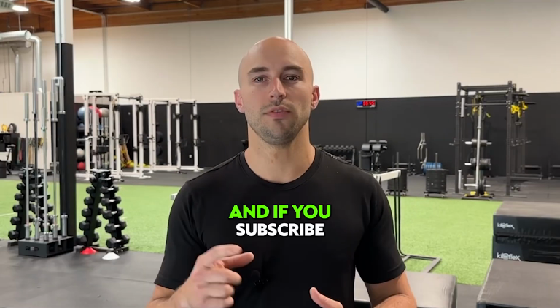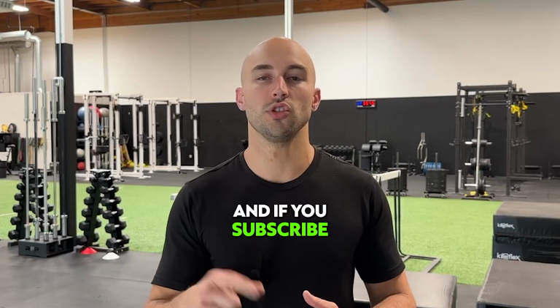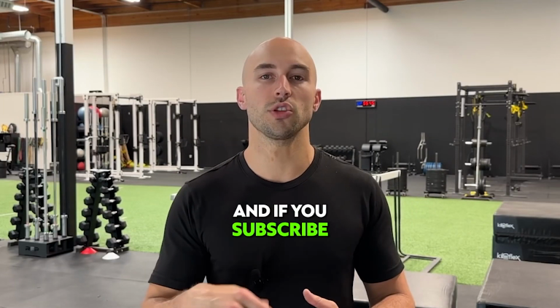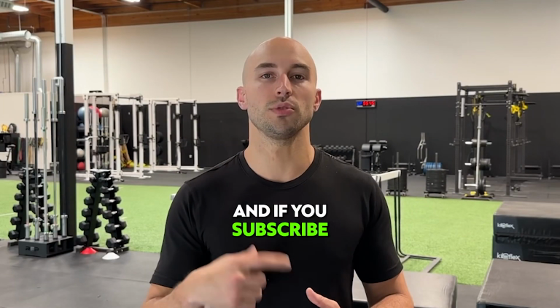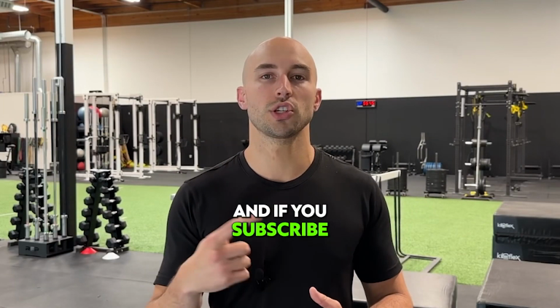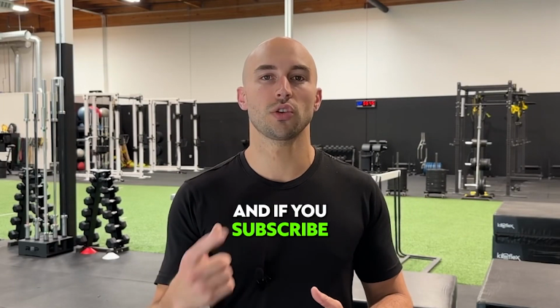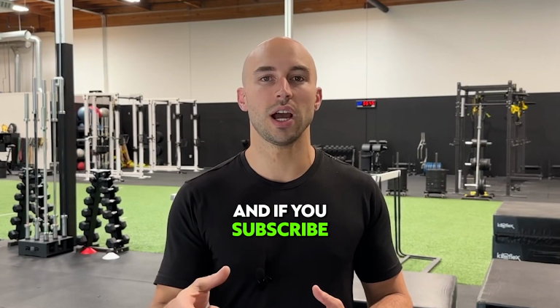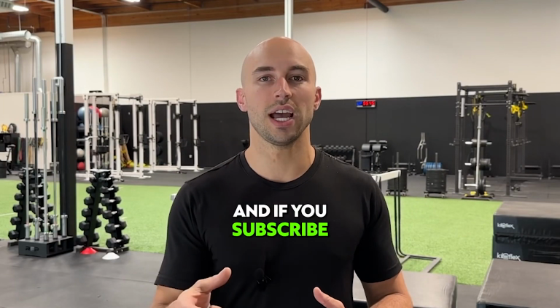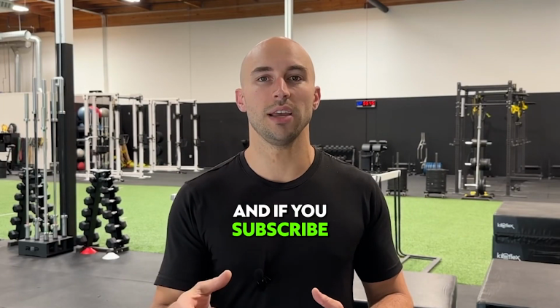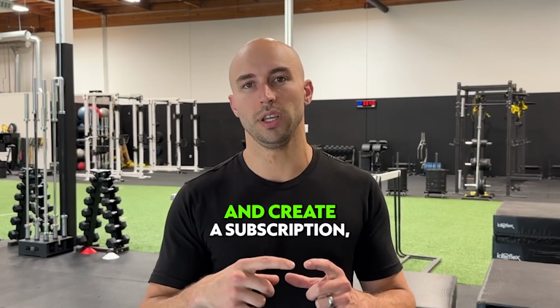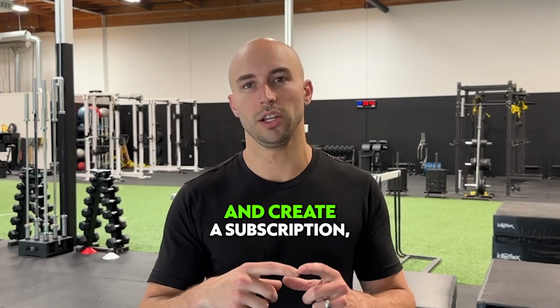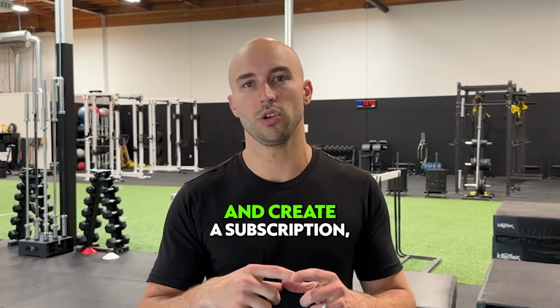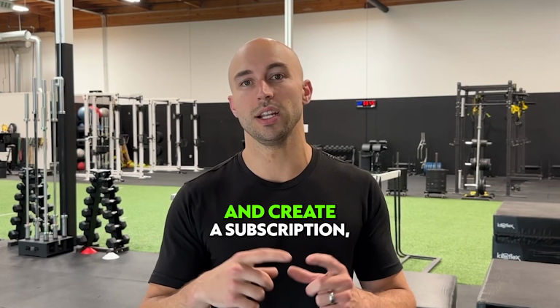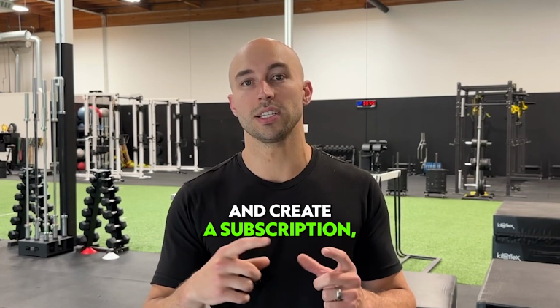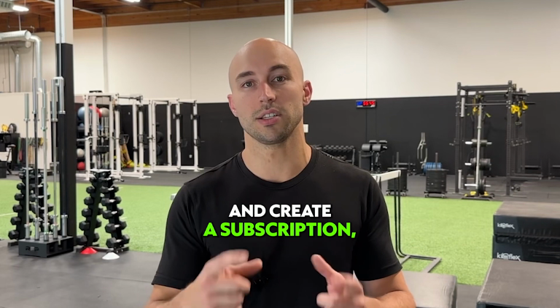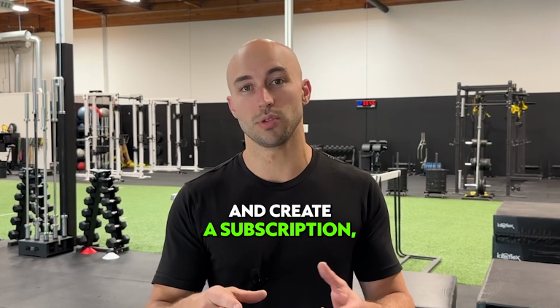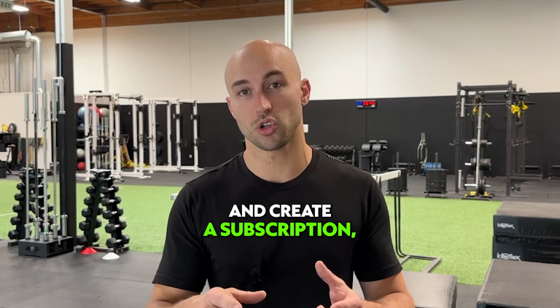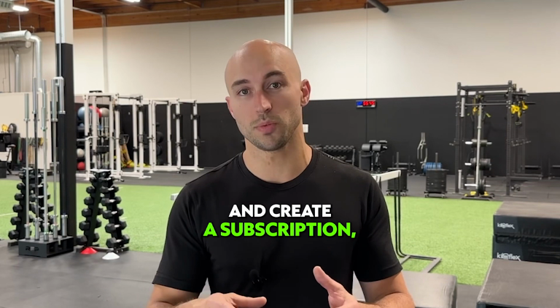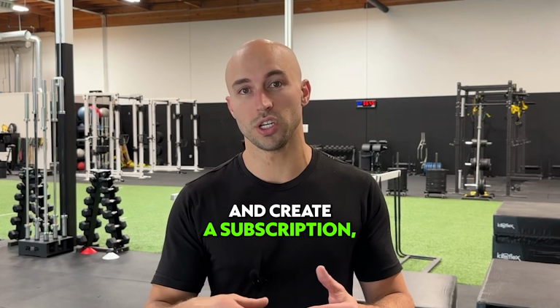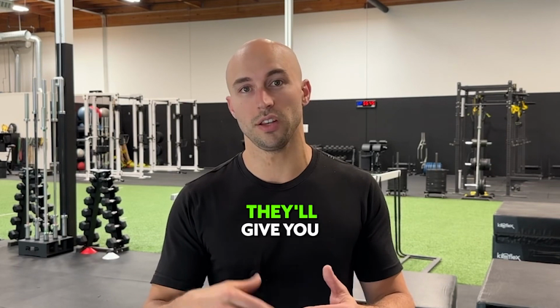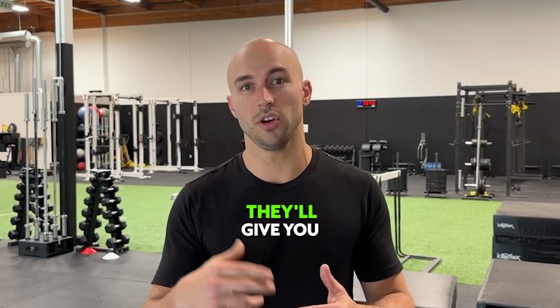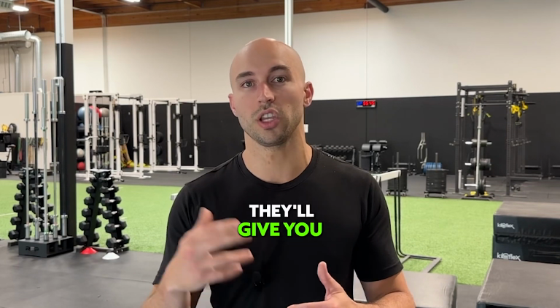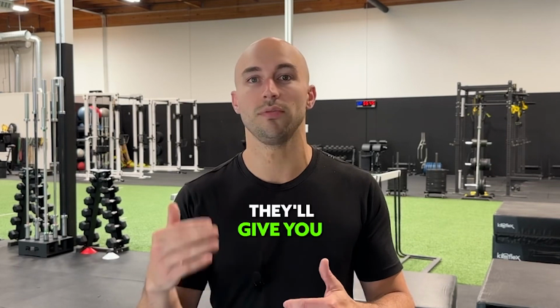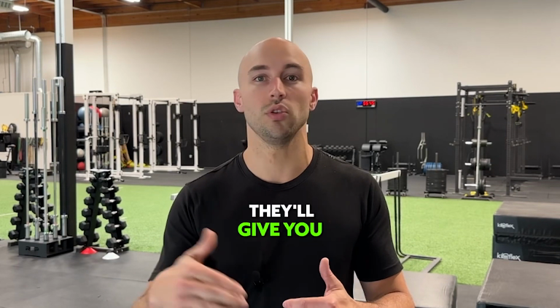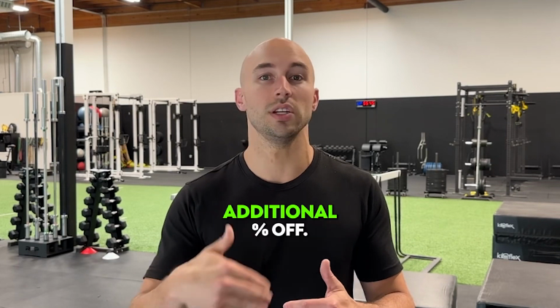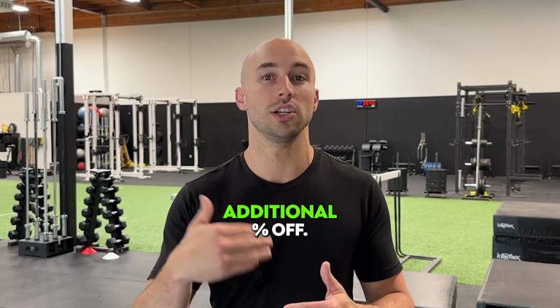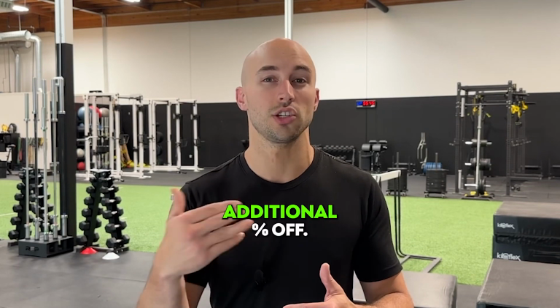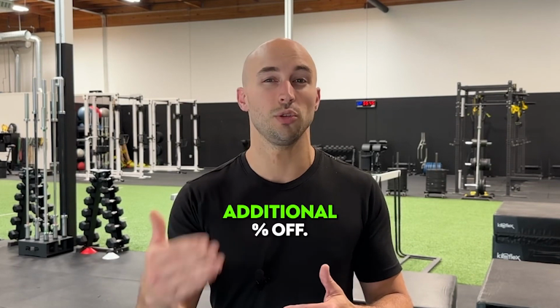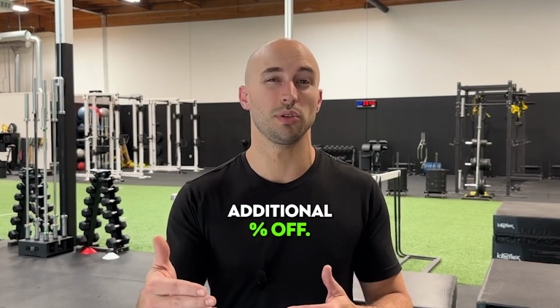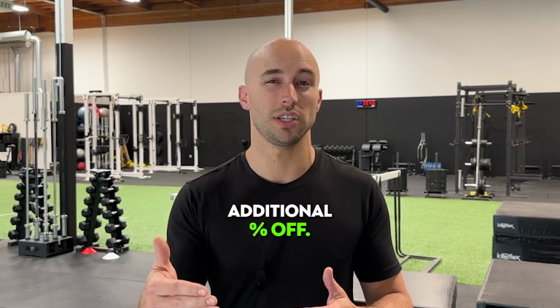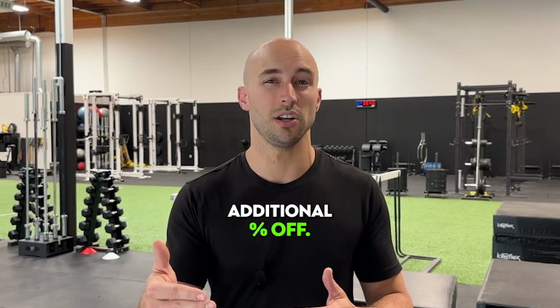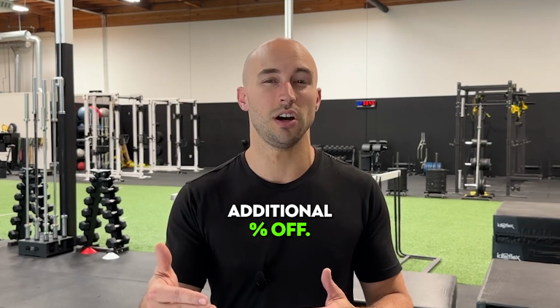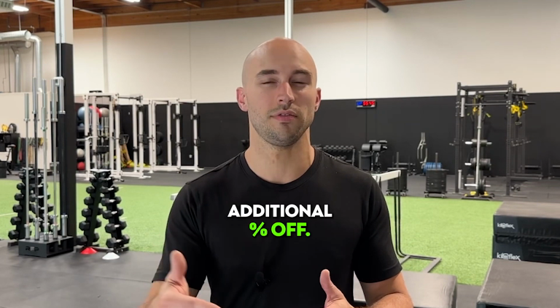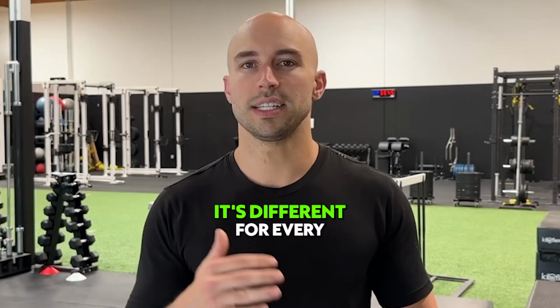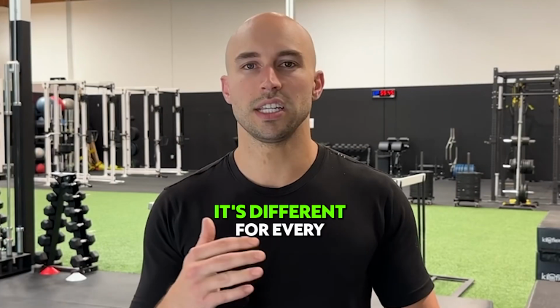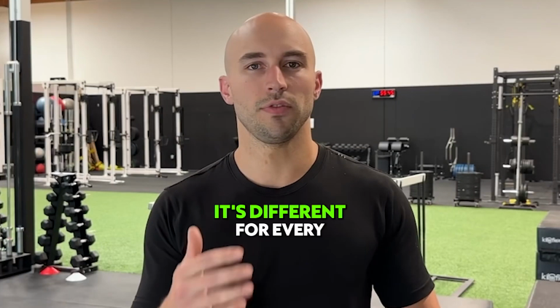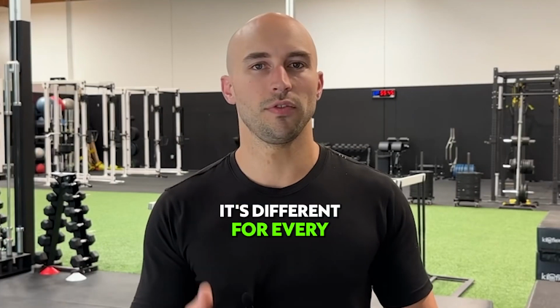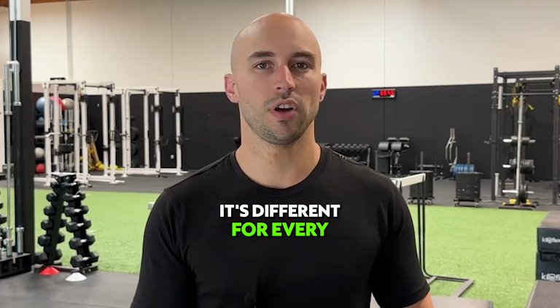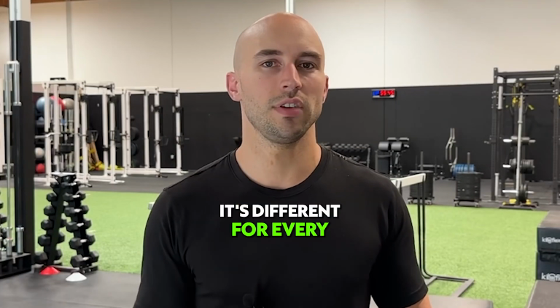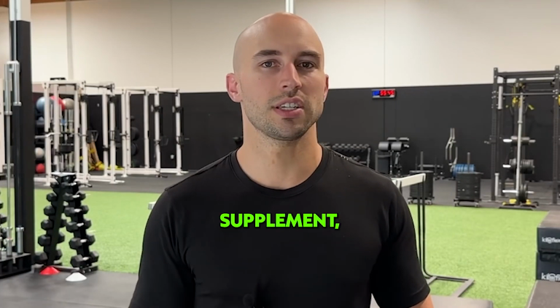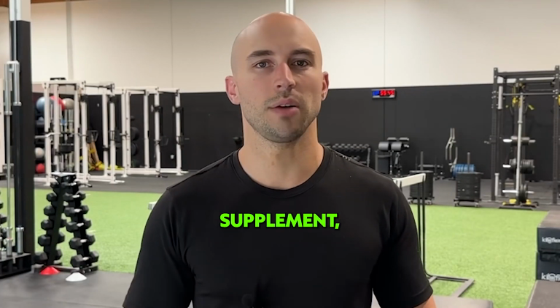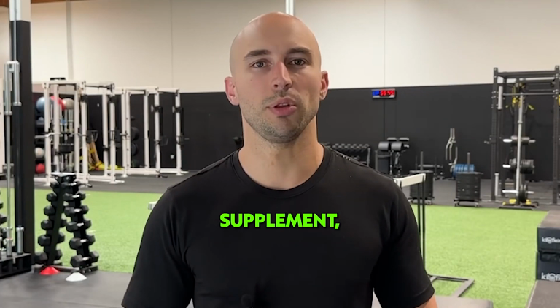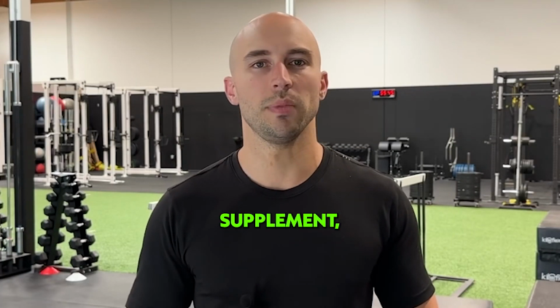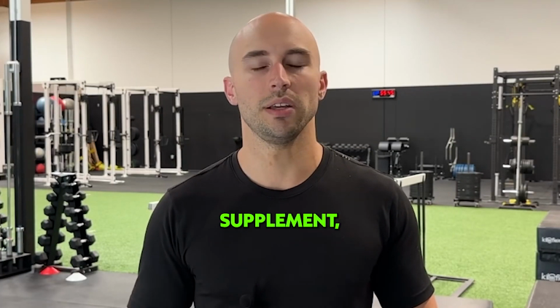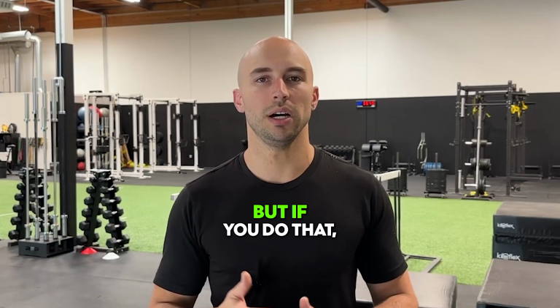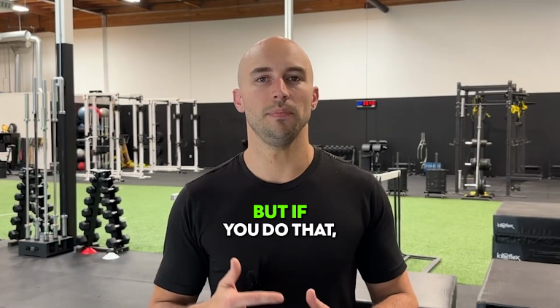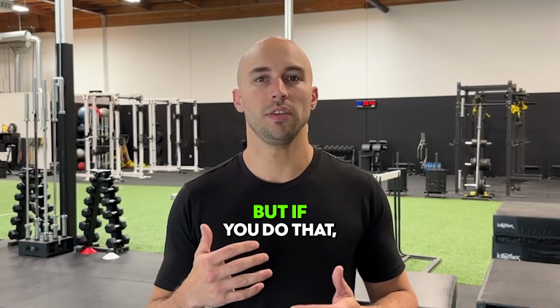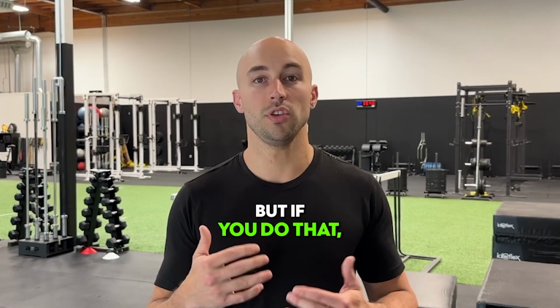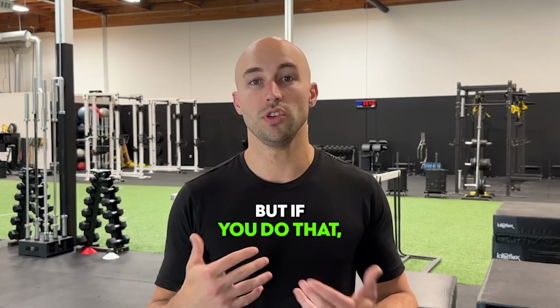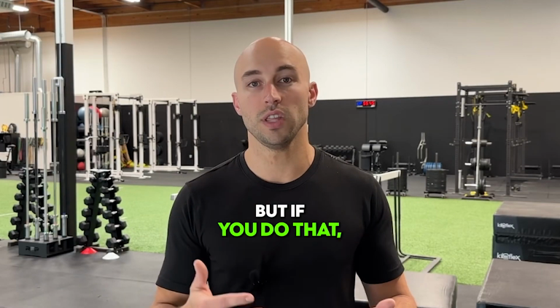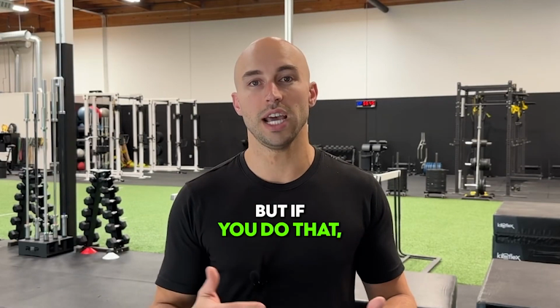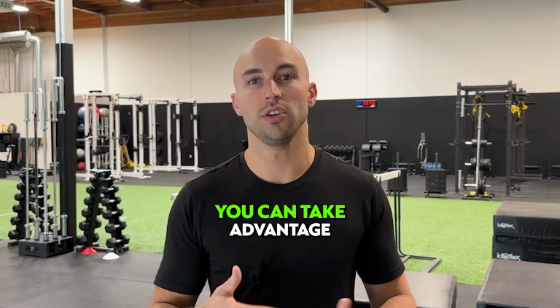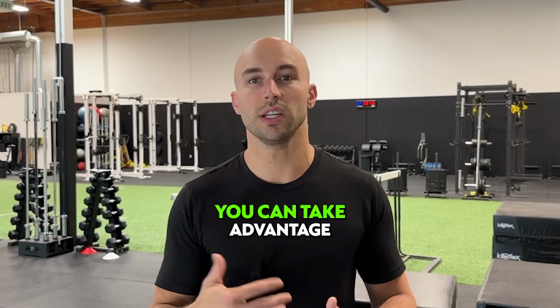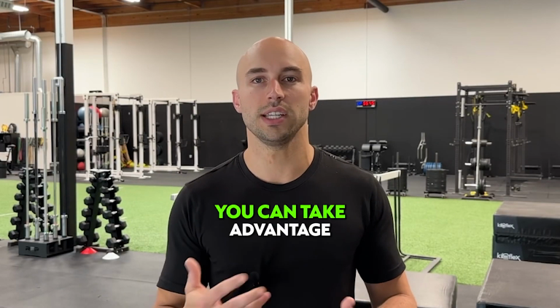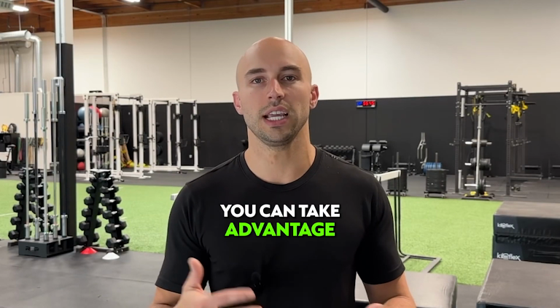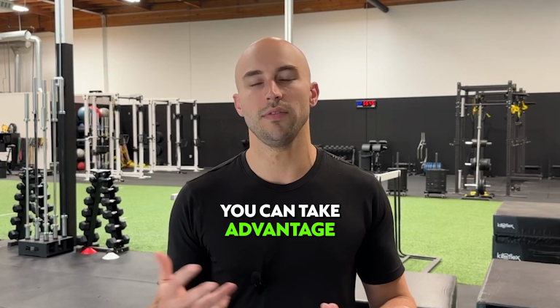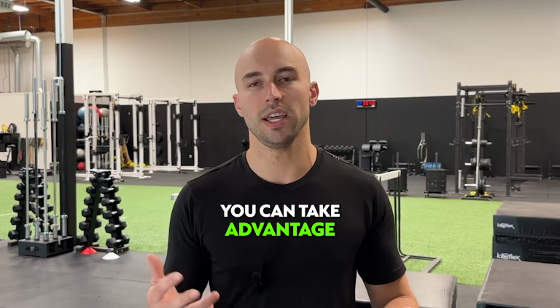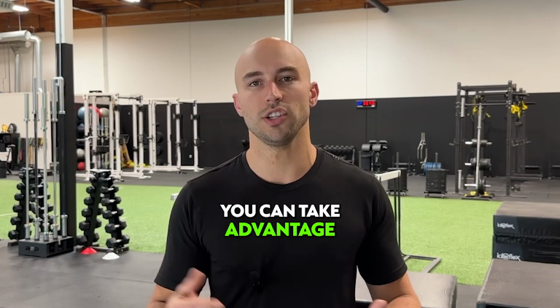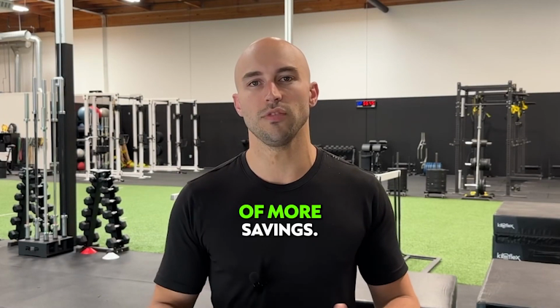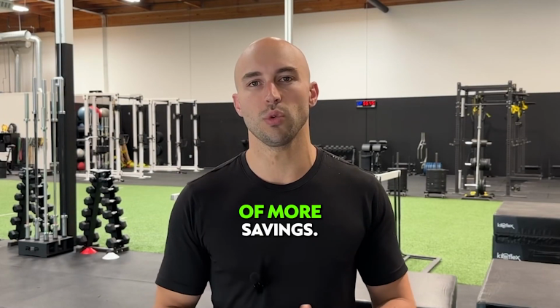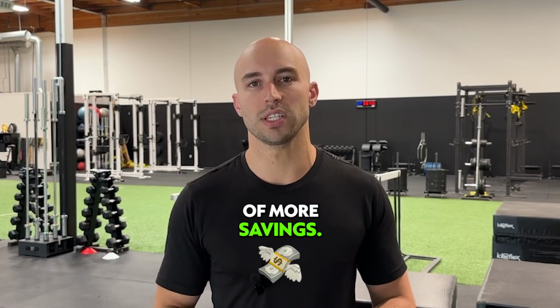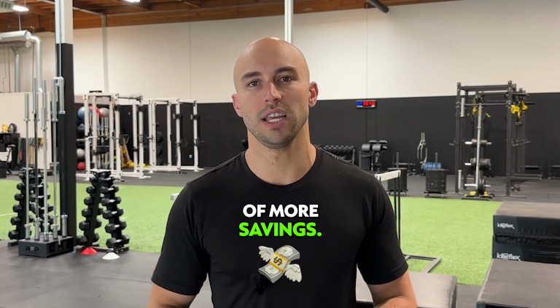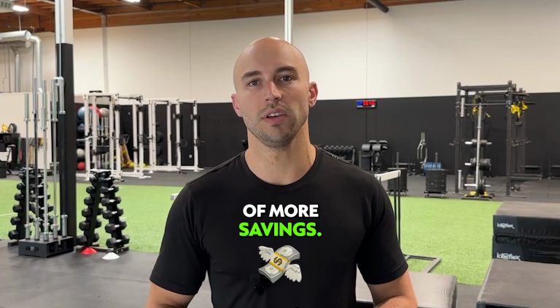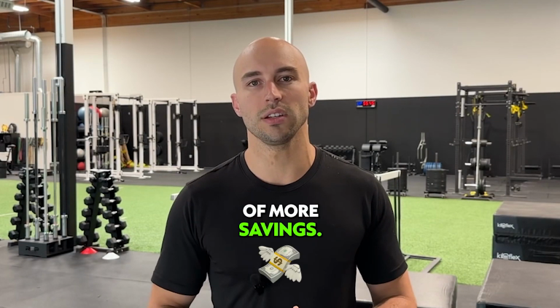If you subscribe and create a subscription, they'll give you an additional percent off. It's different for every supplement, but if you do that, you can take advantage of more savings.